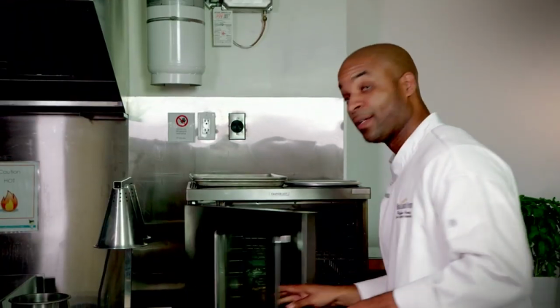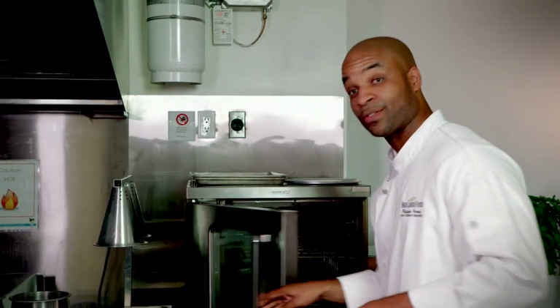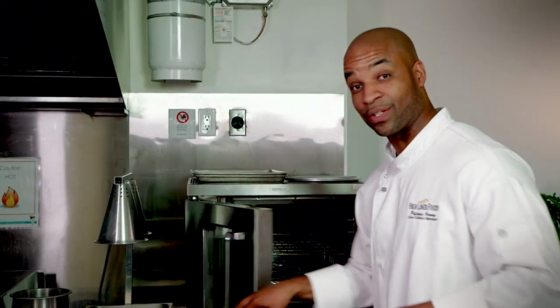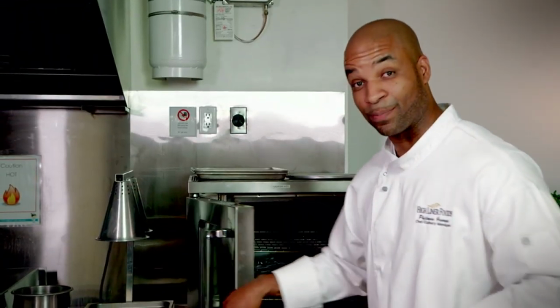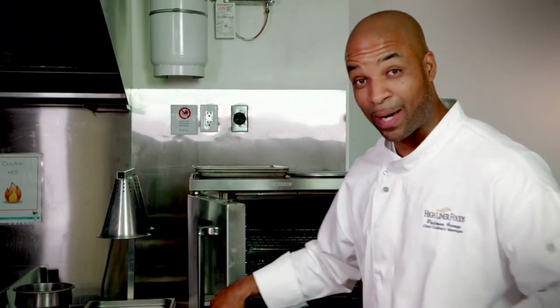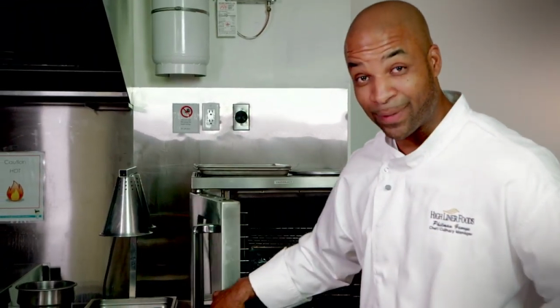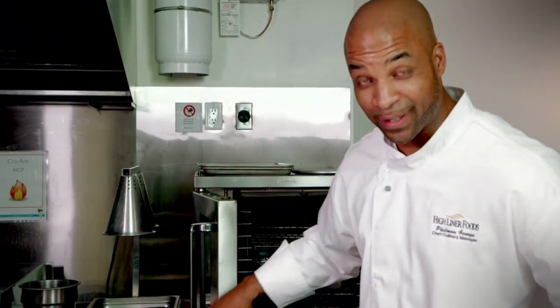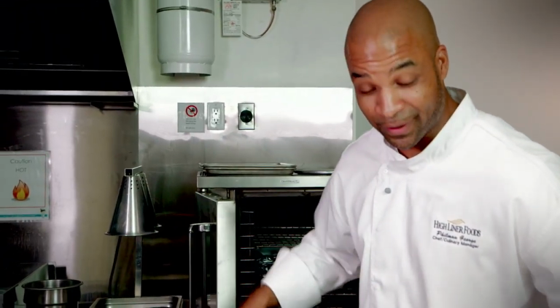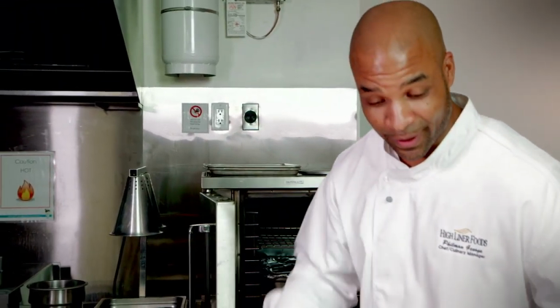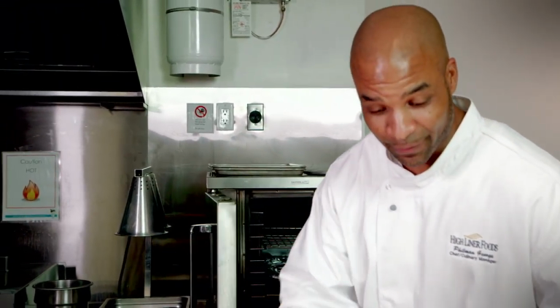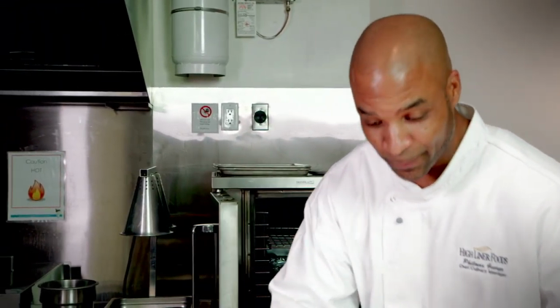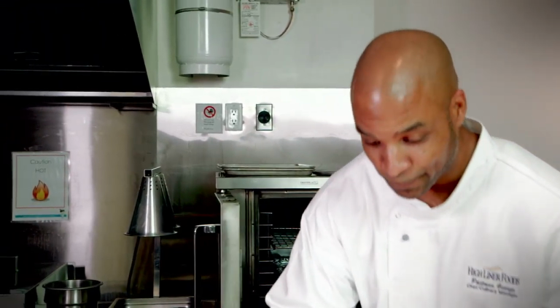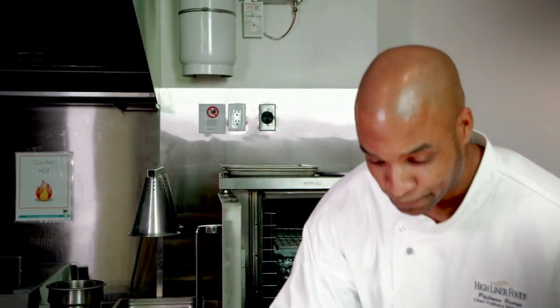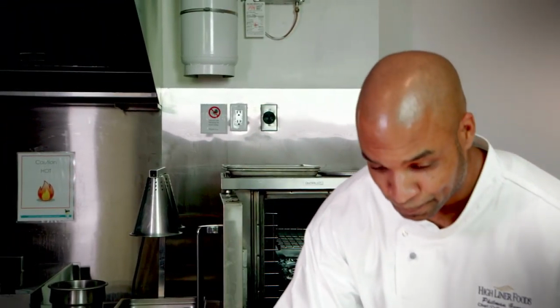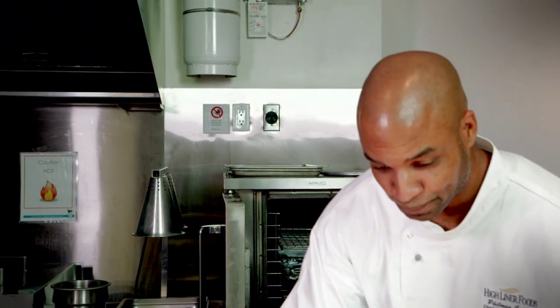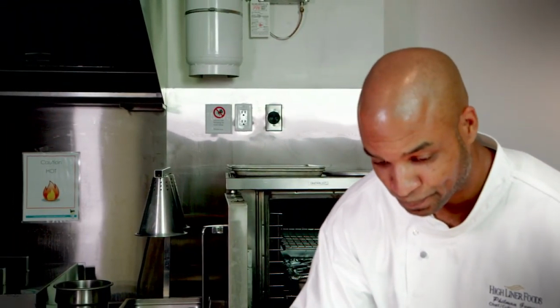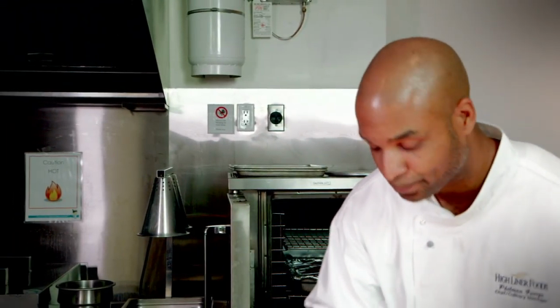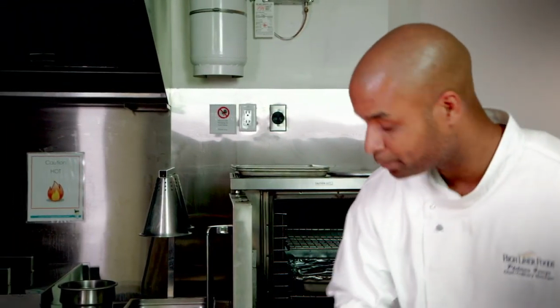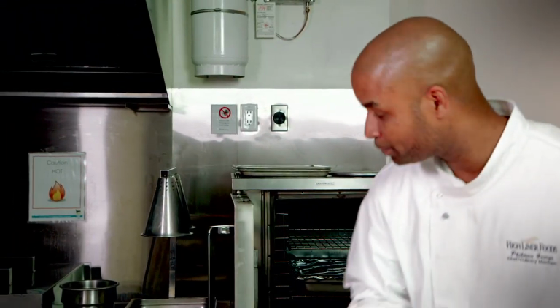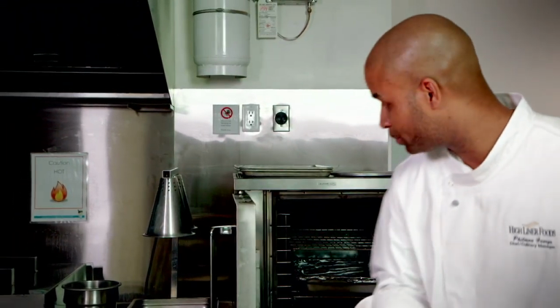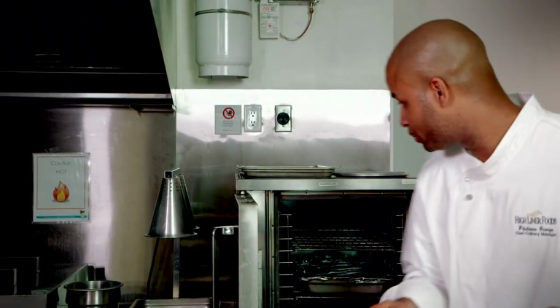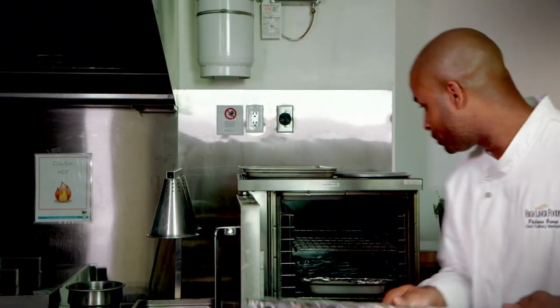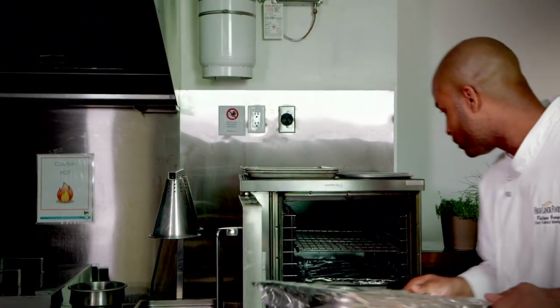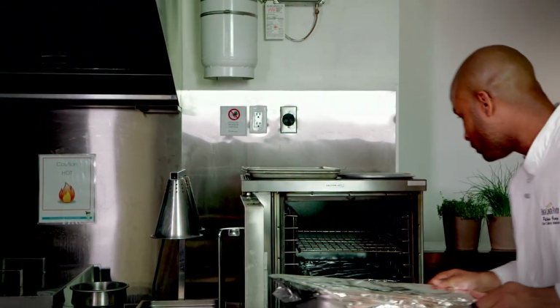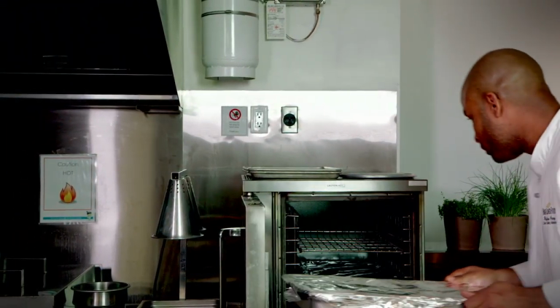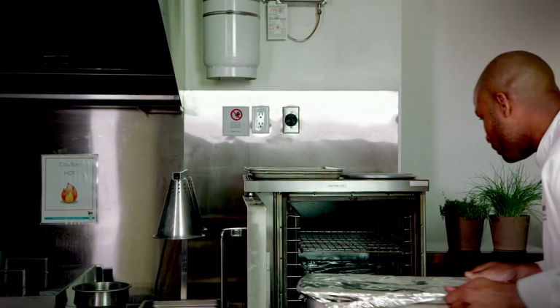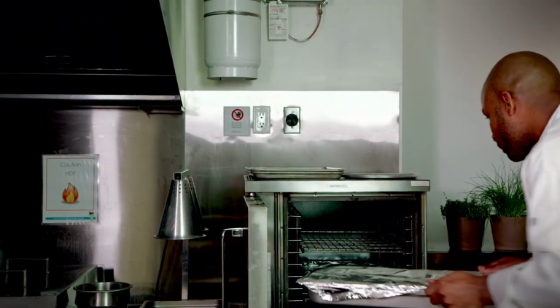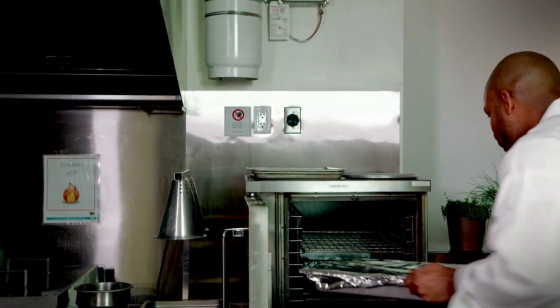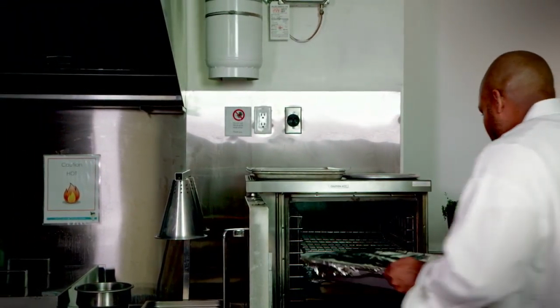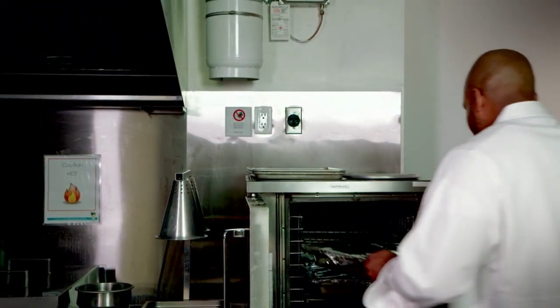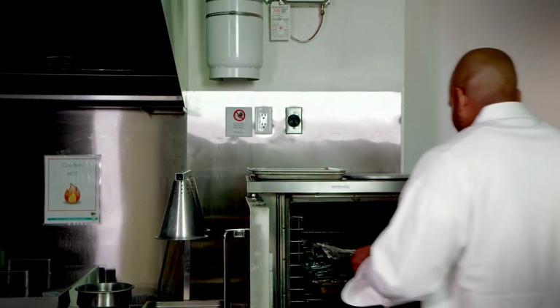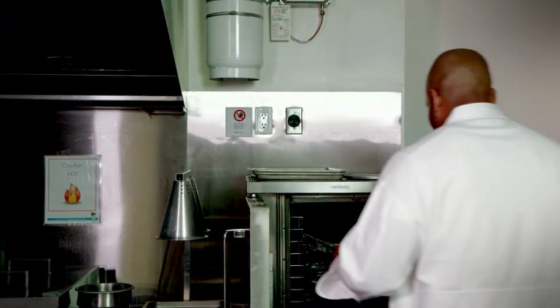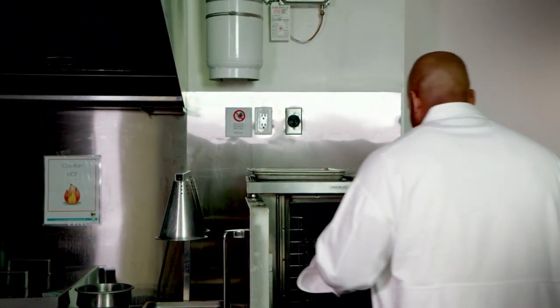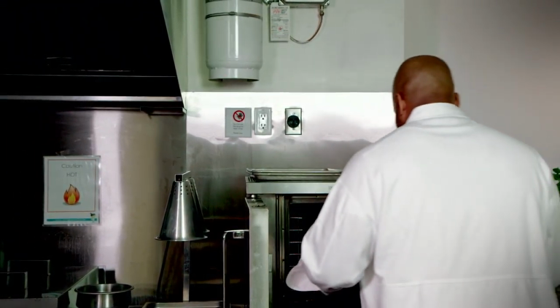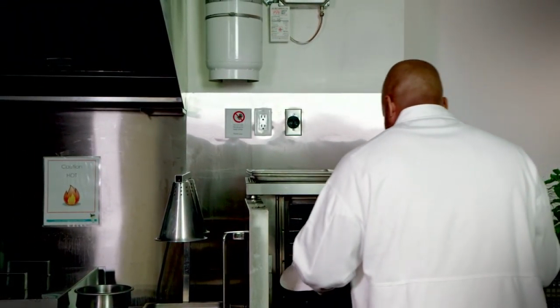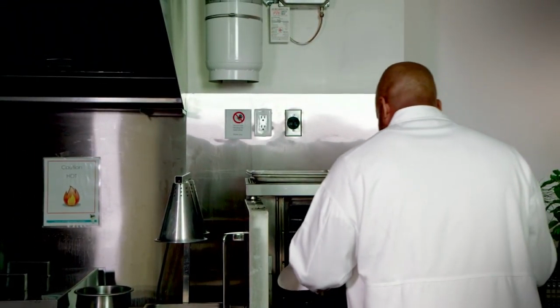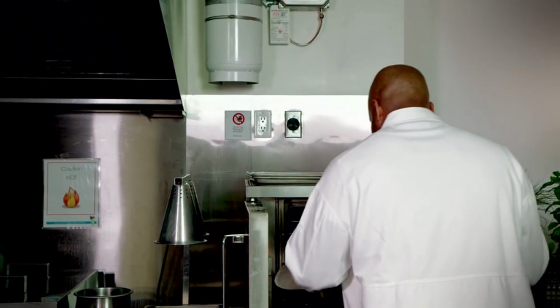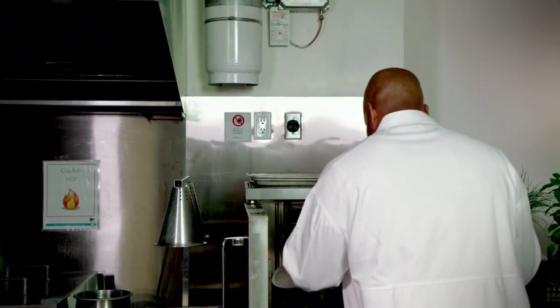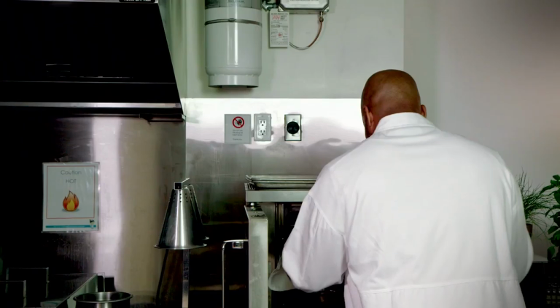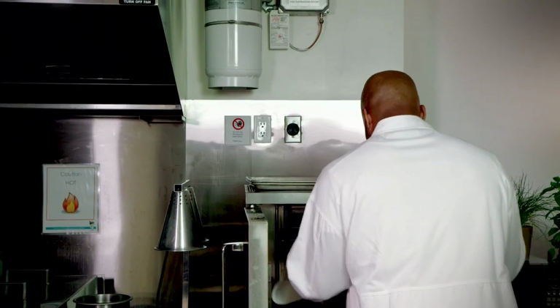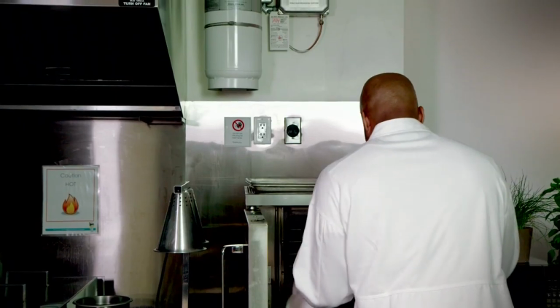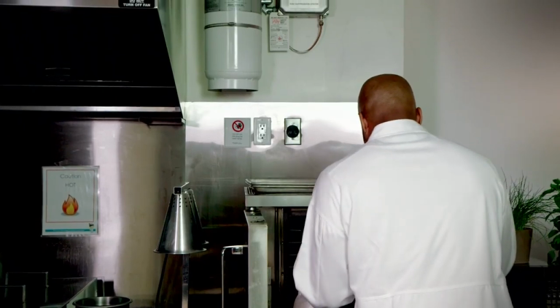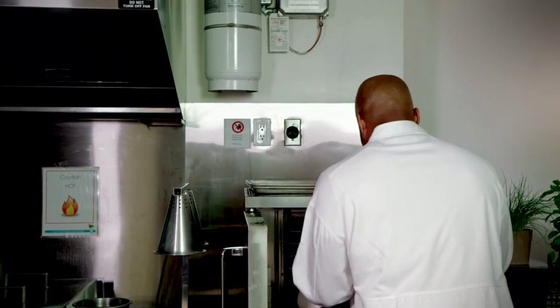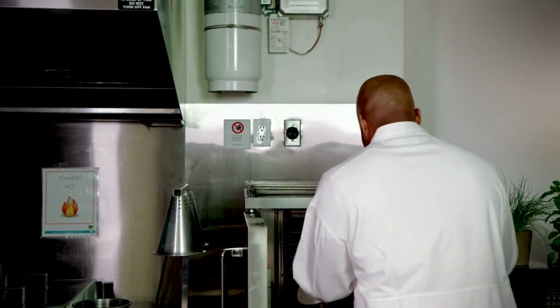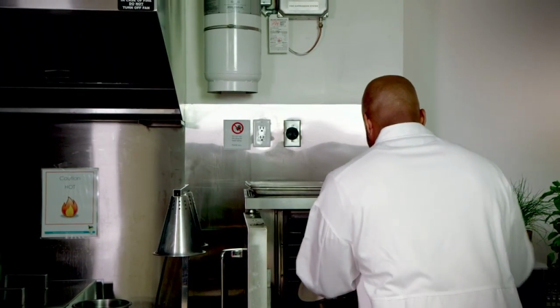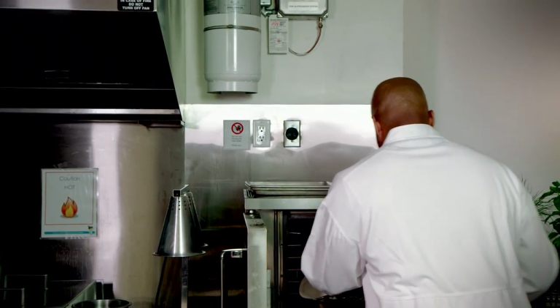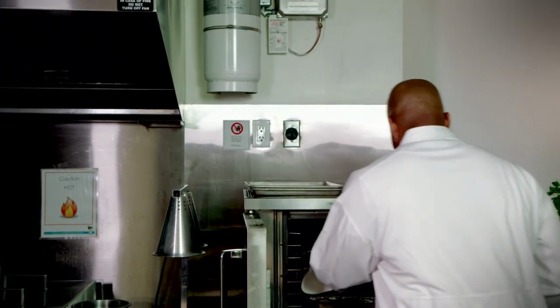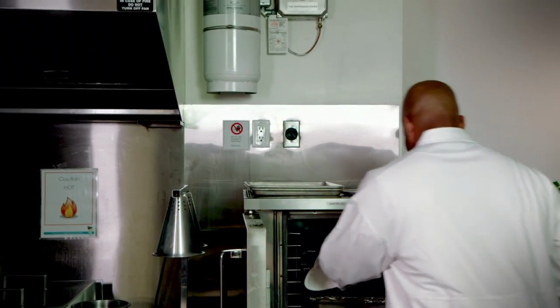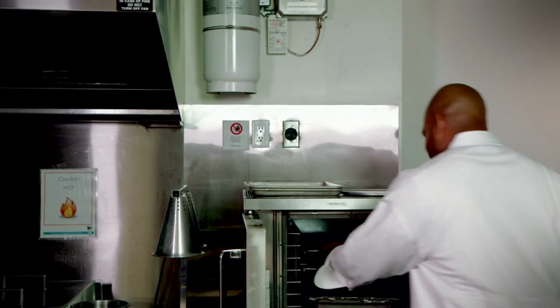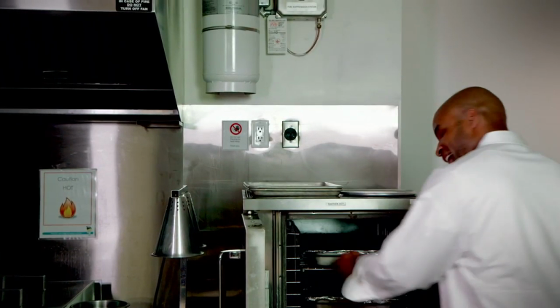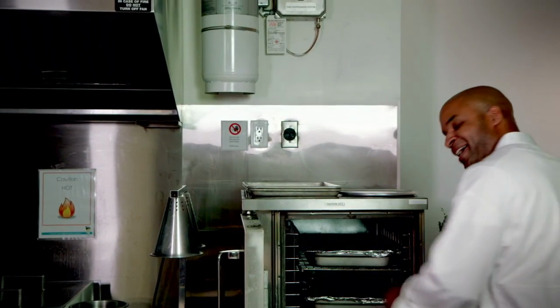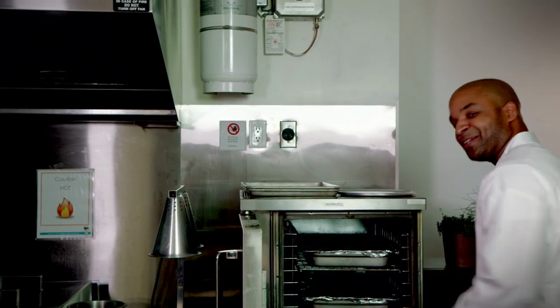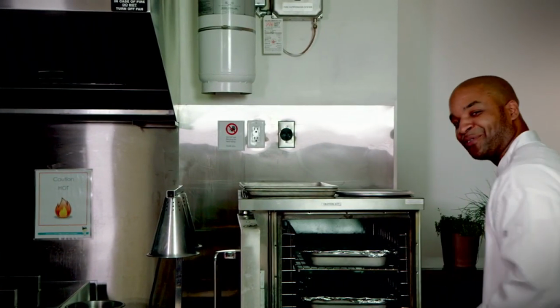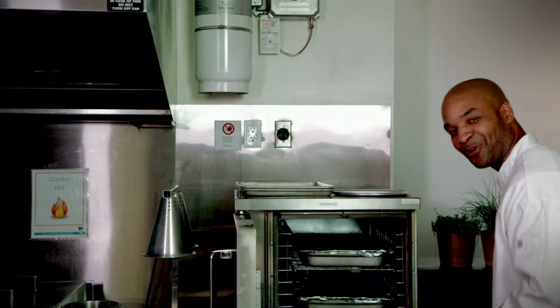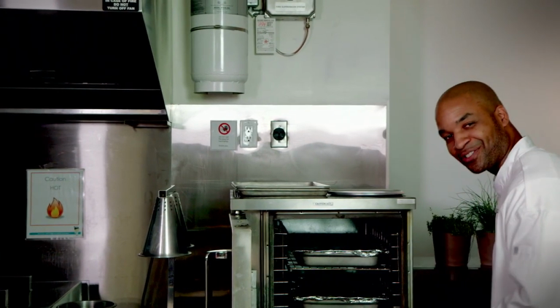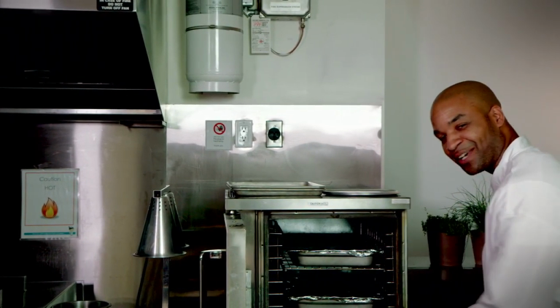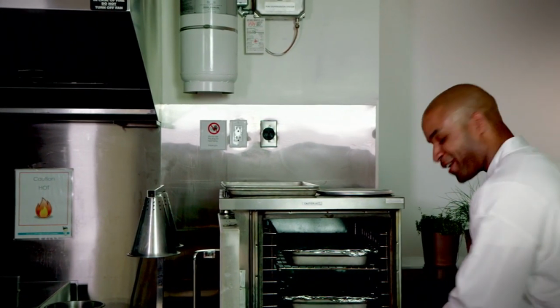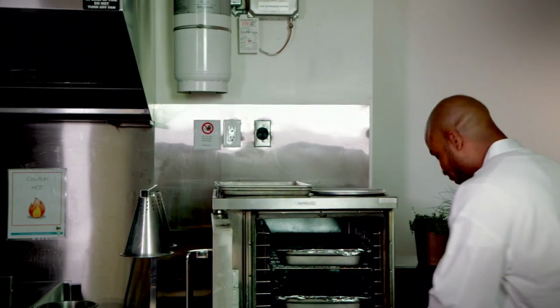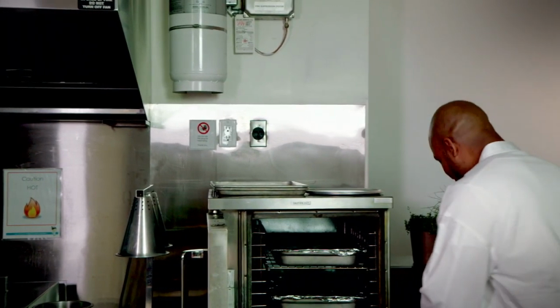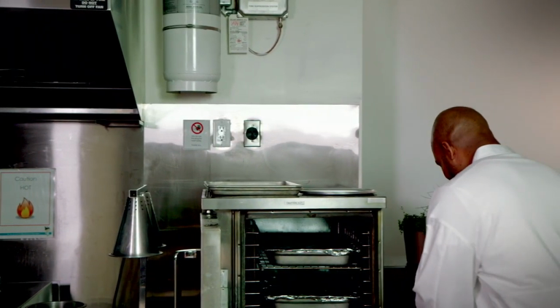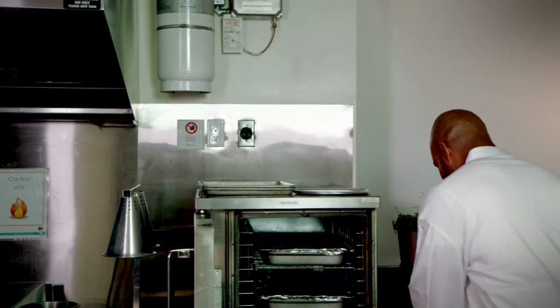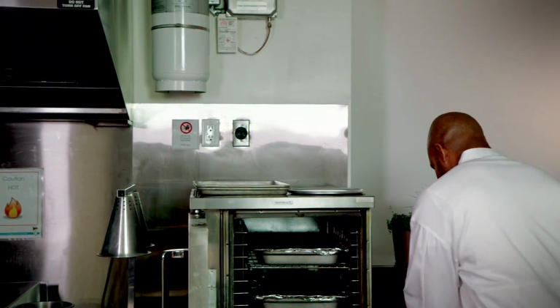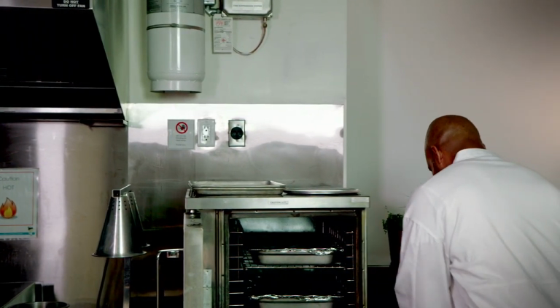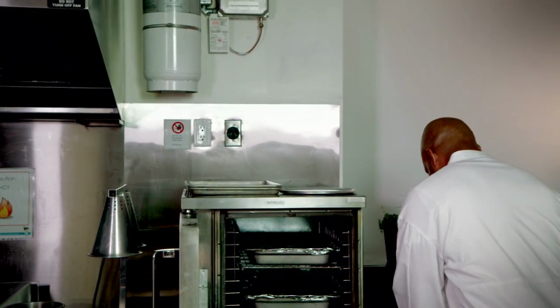Let's pop that in the oven. And of course, I've got one already ready.